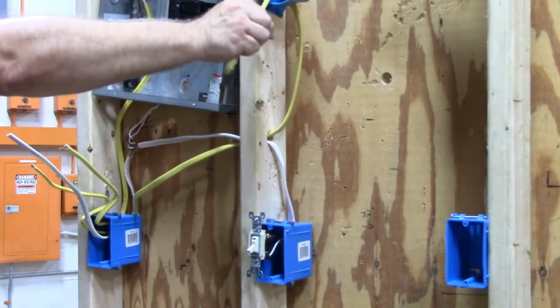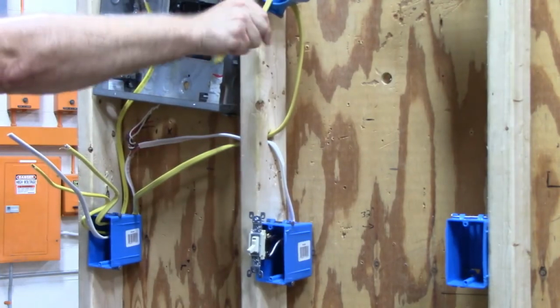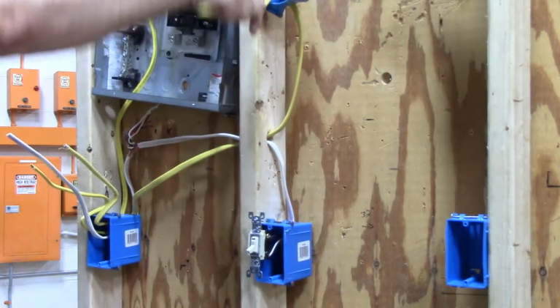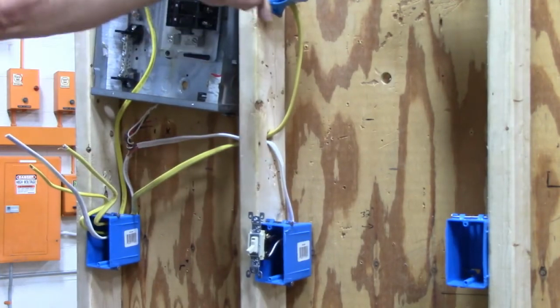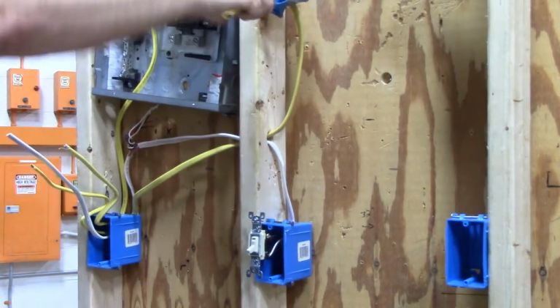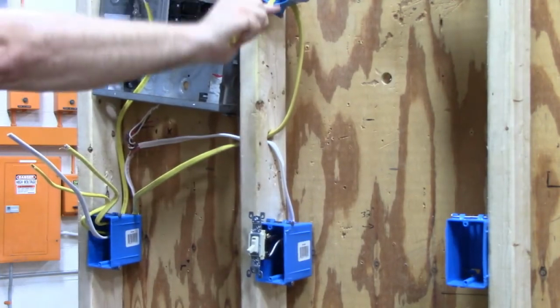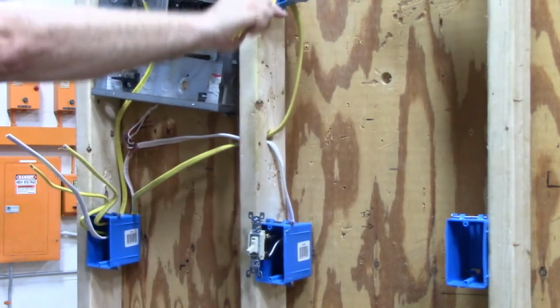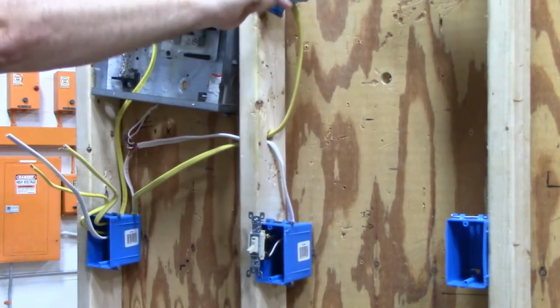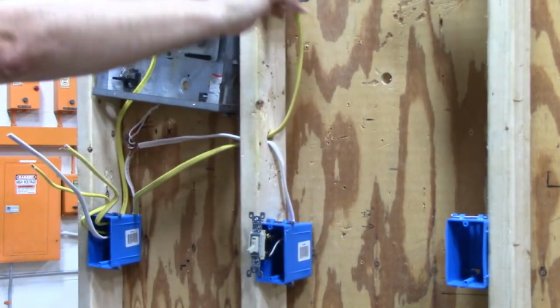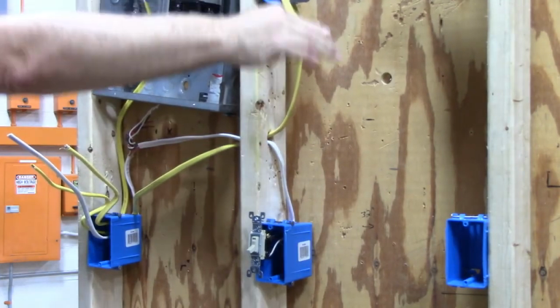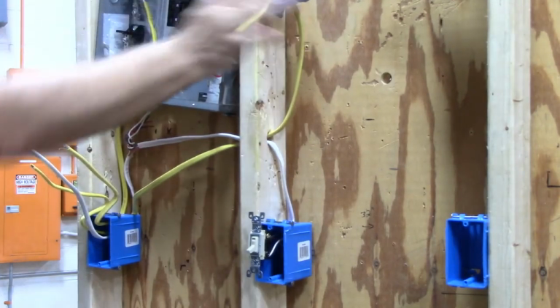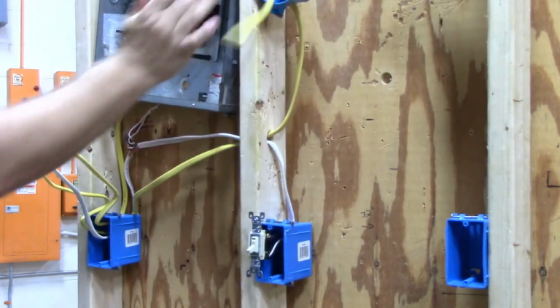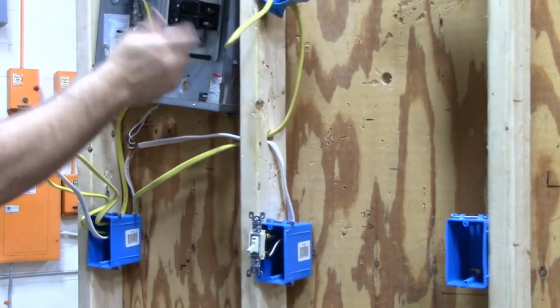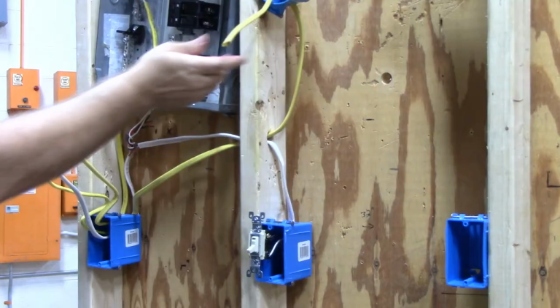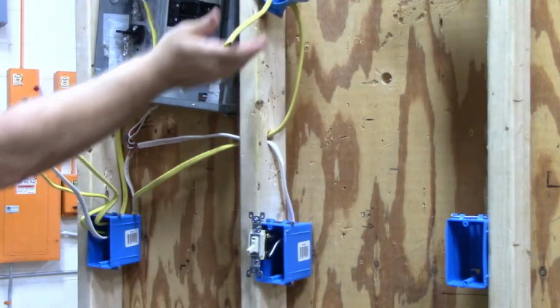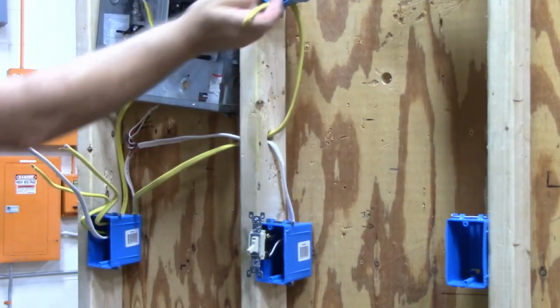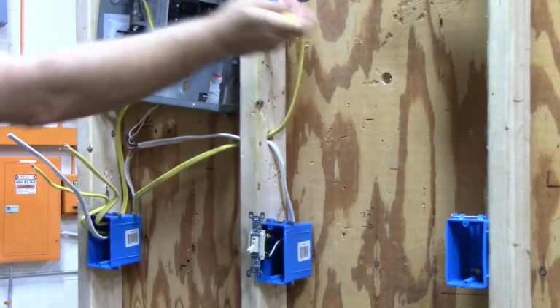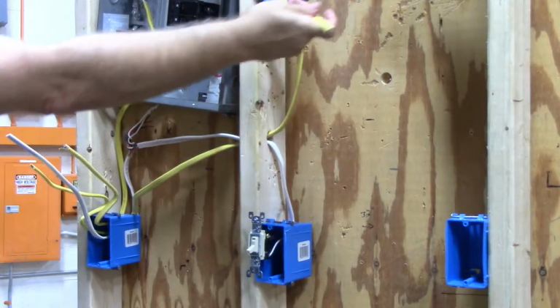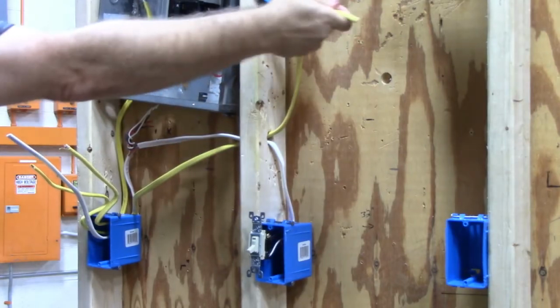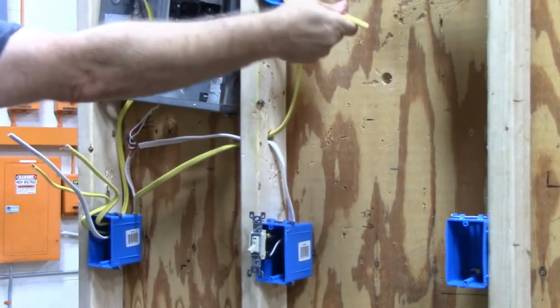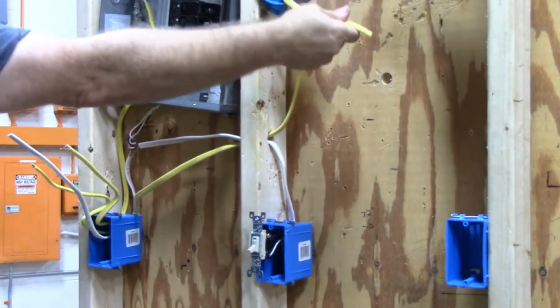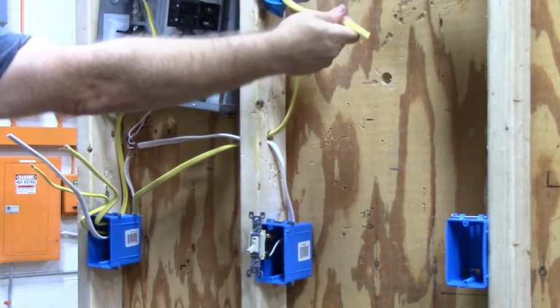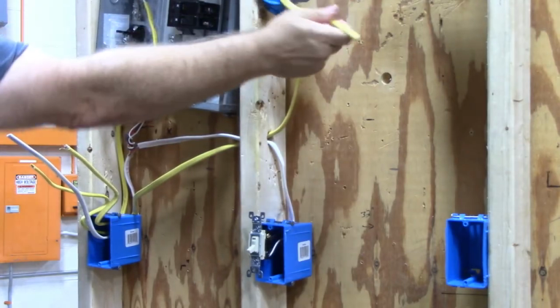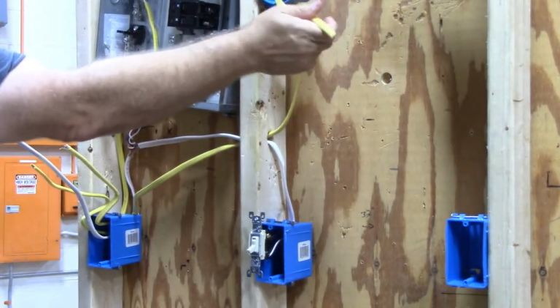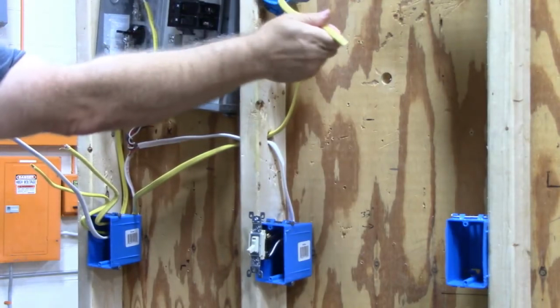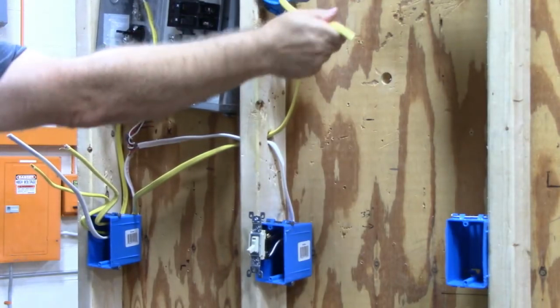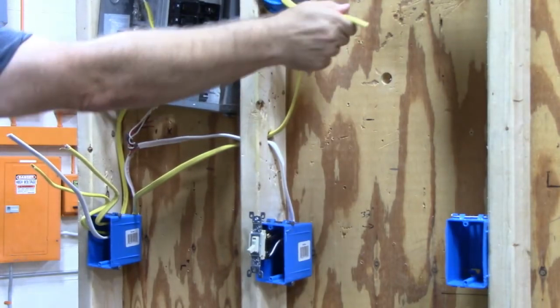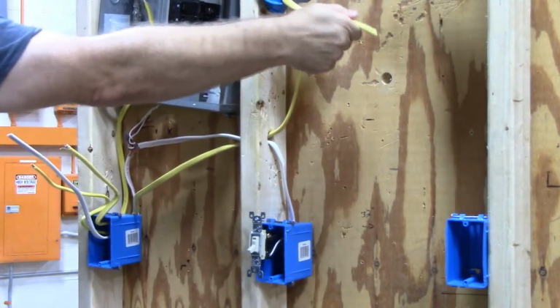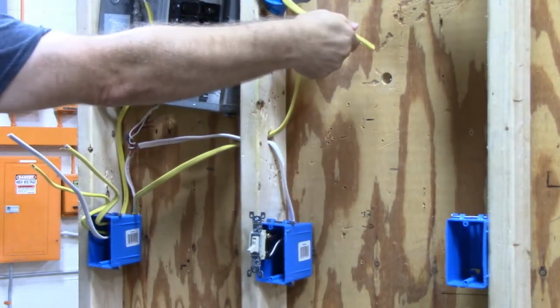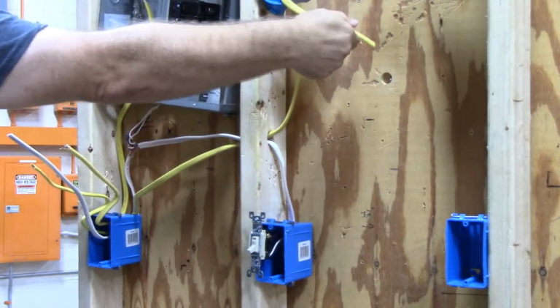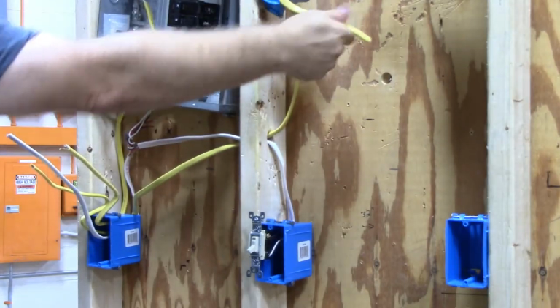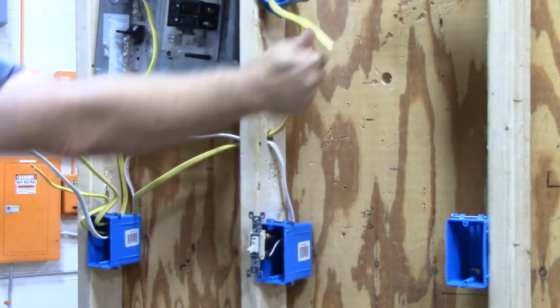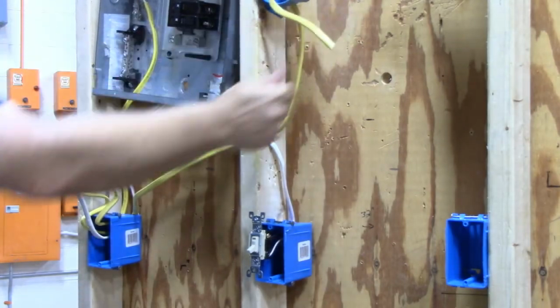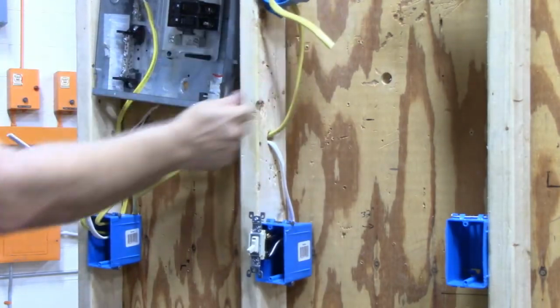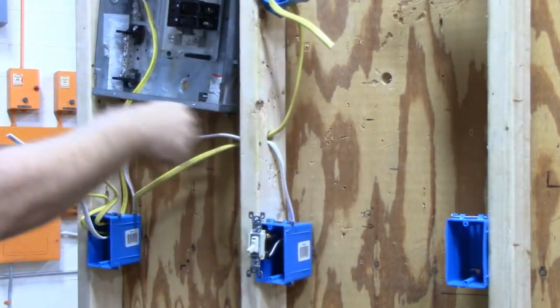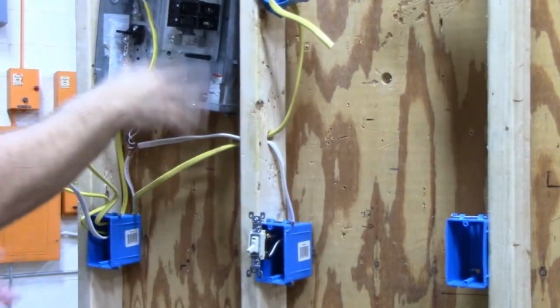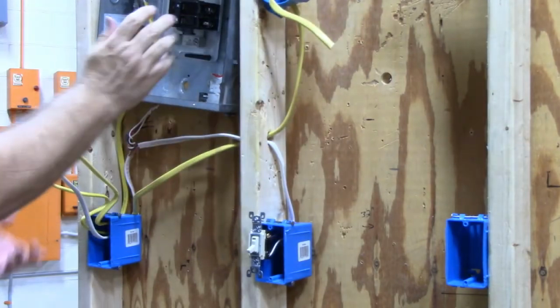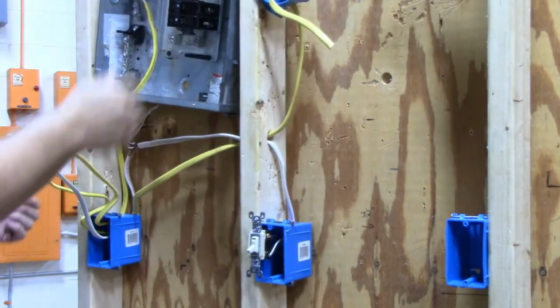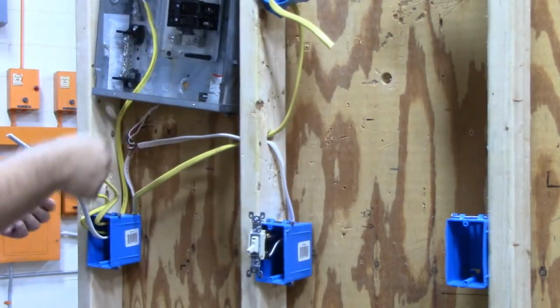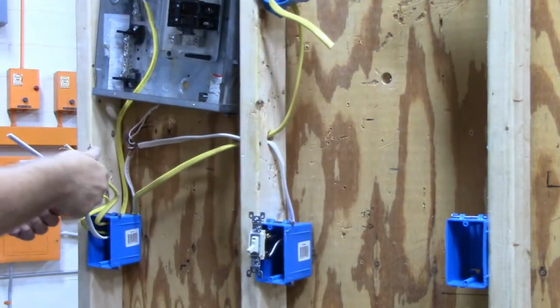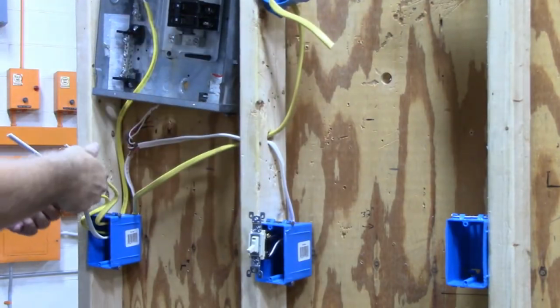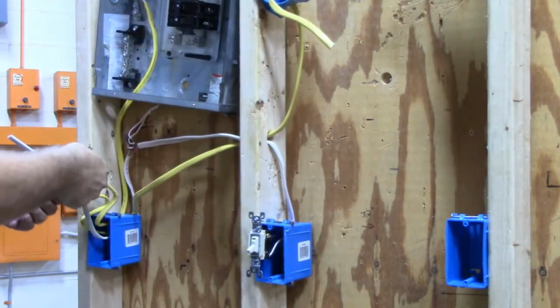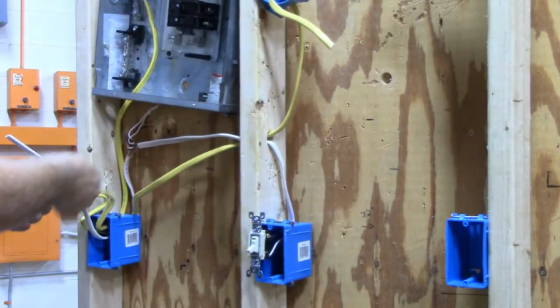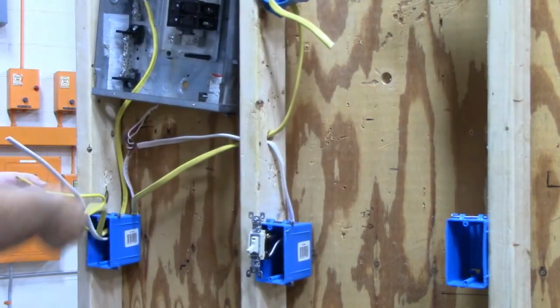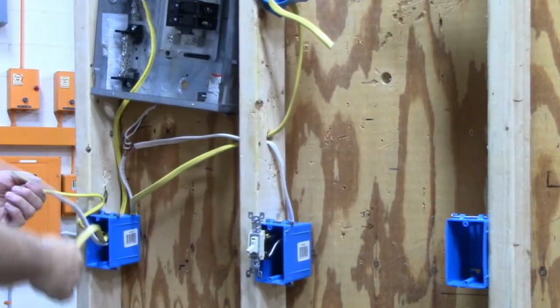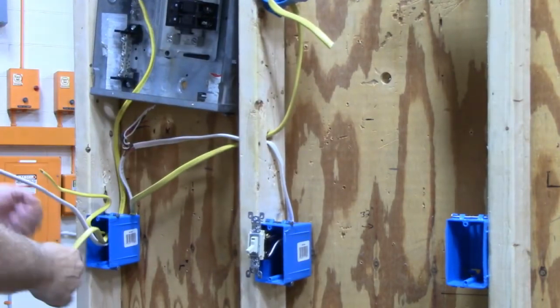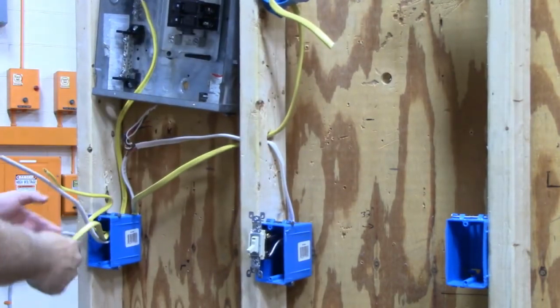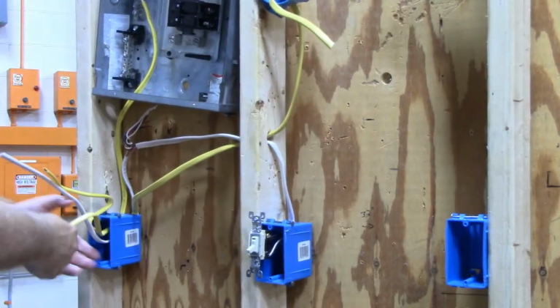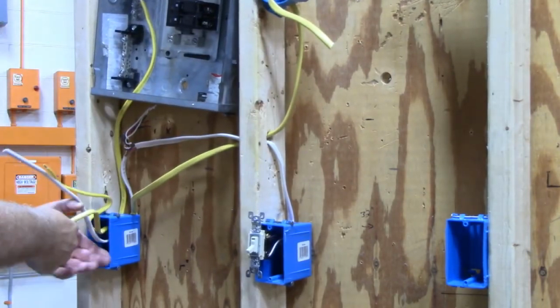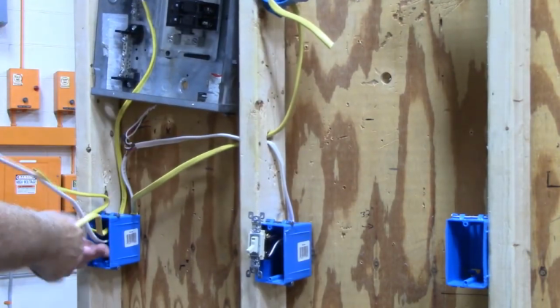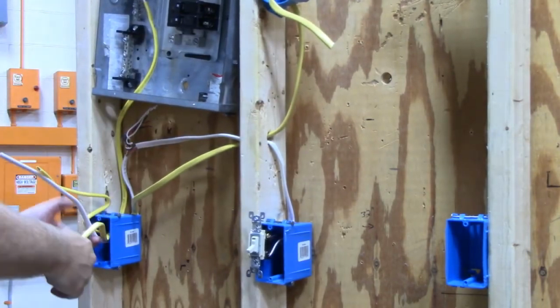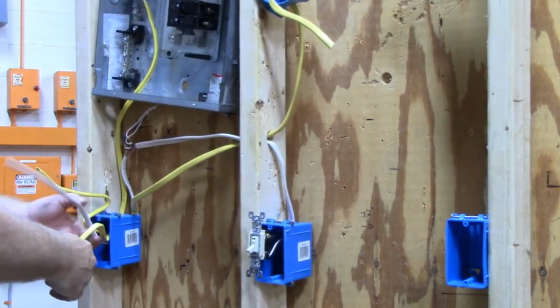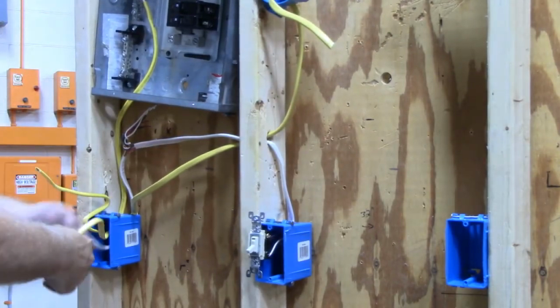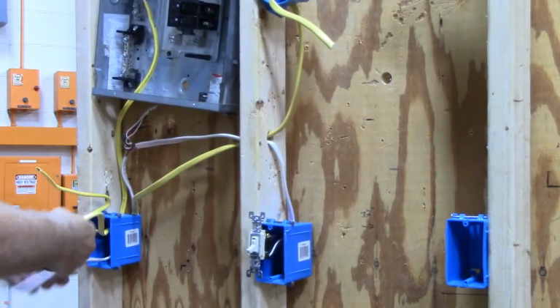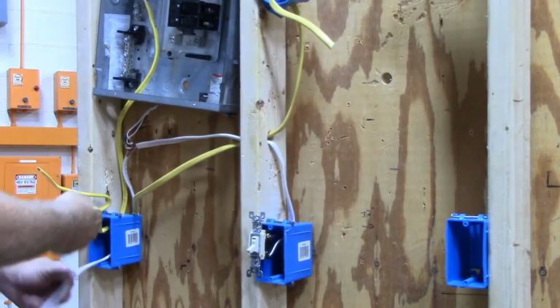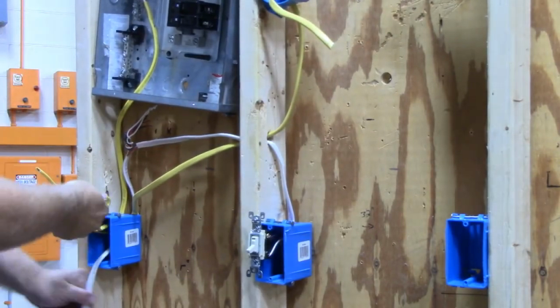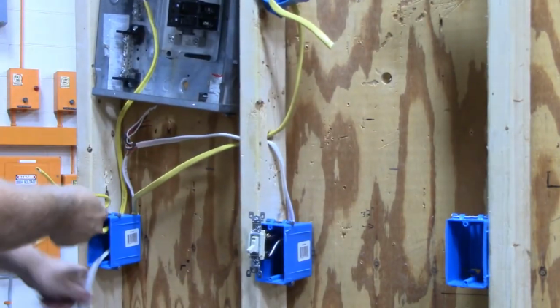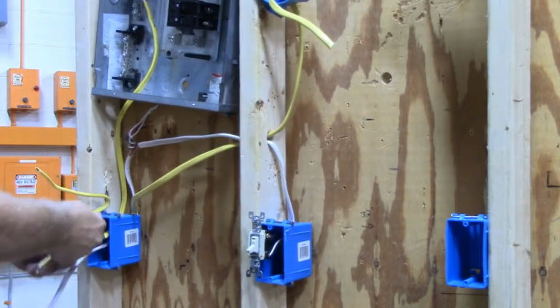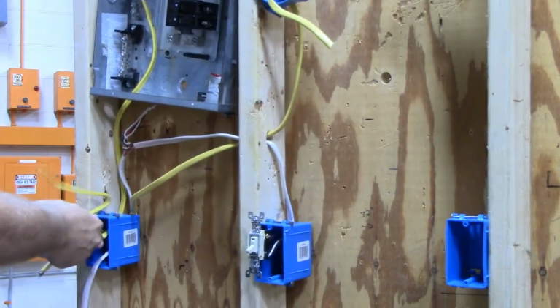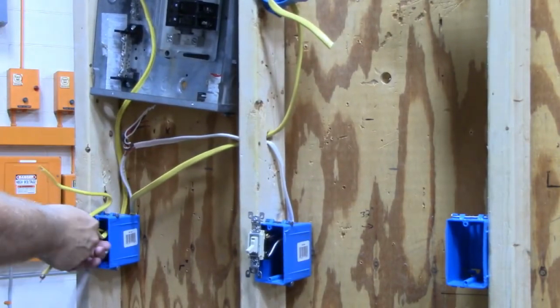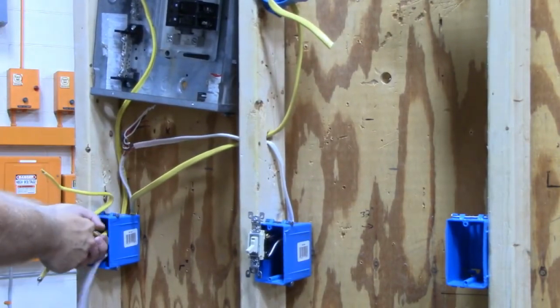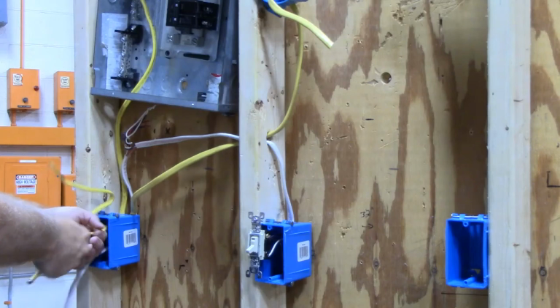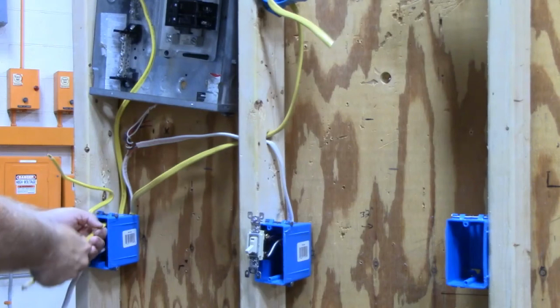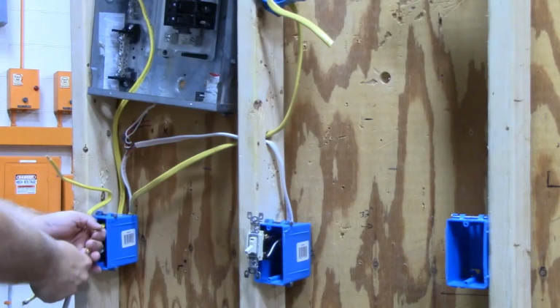Now the white is simple — black to black, white to white. Pretty simple, so I'm not going to do the white.